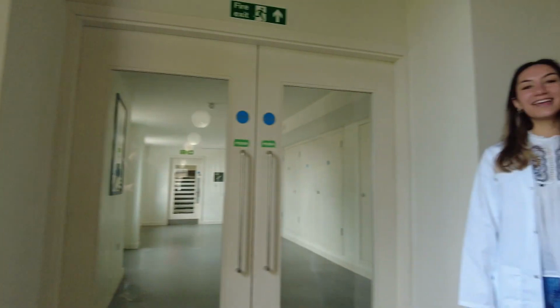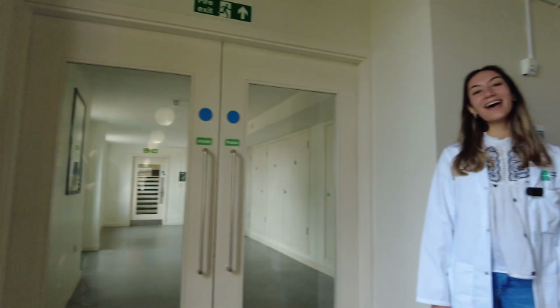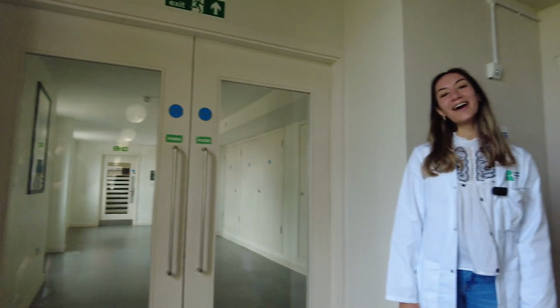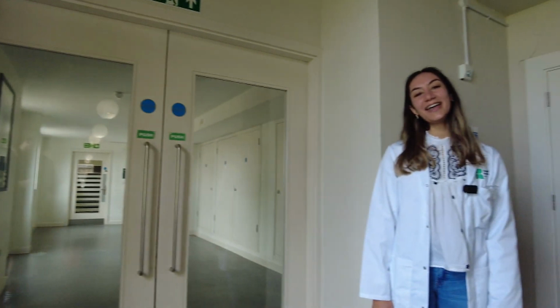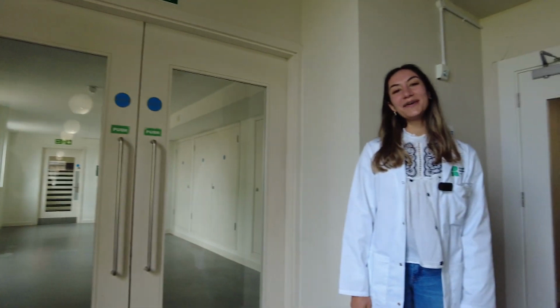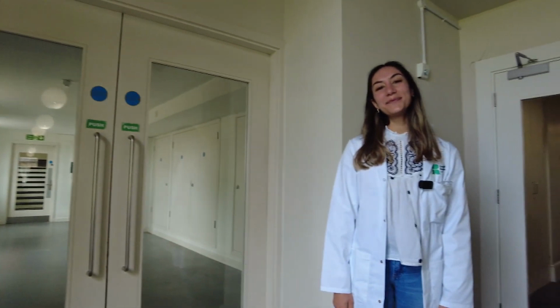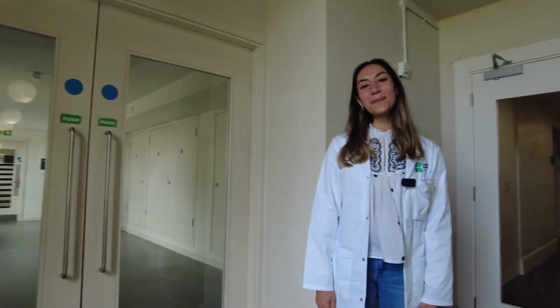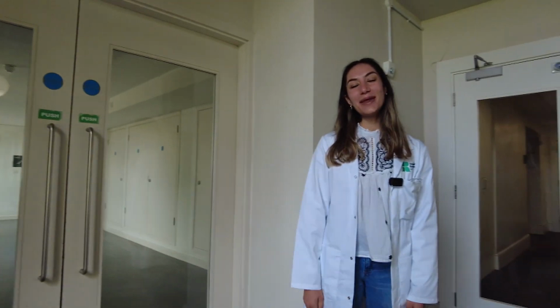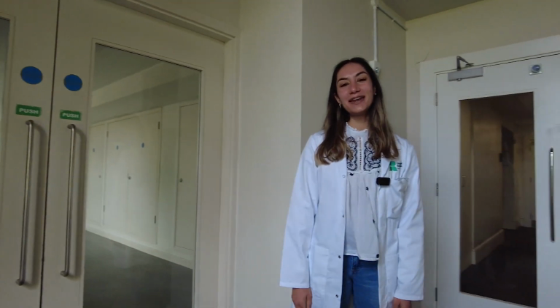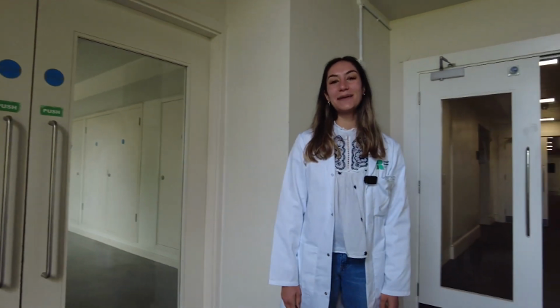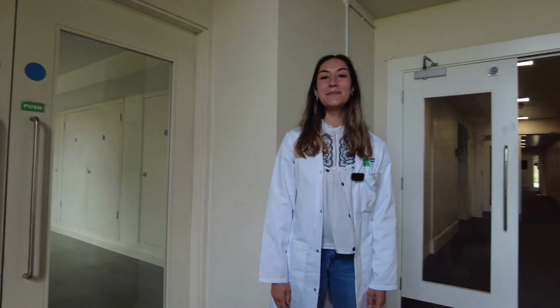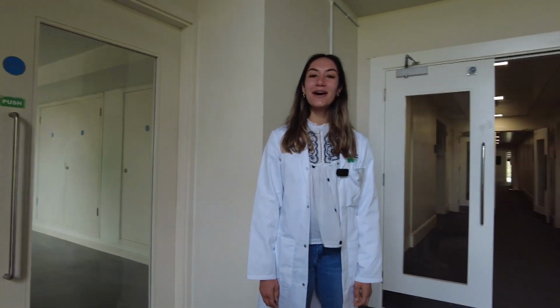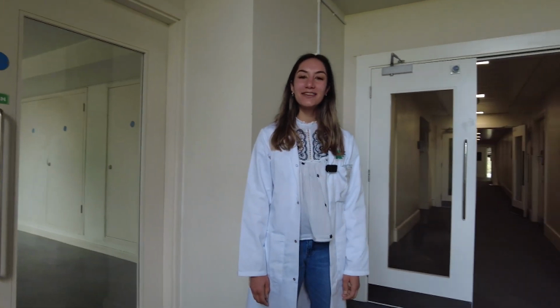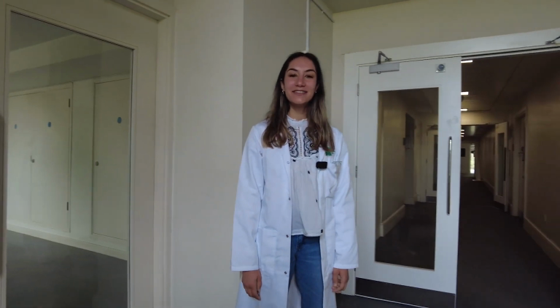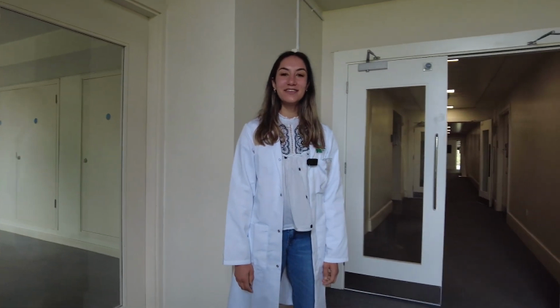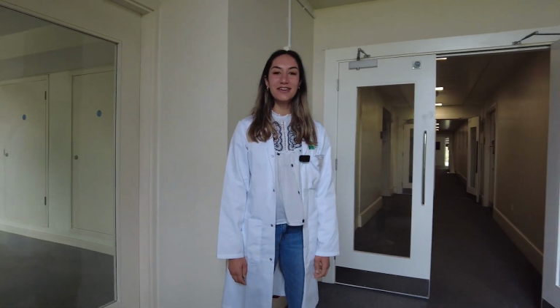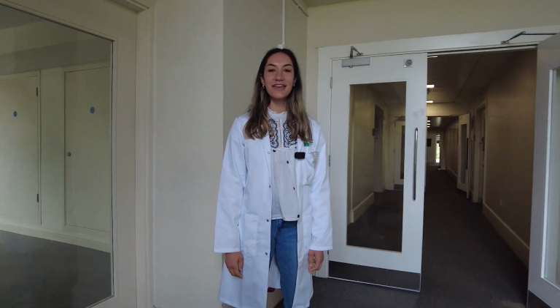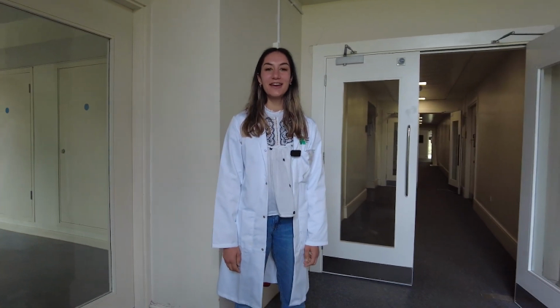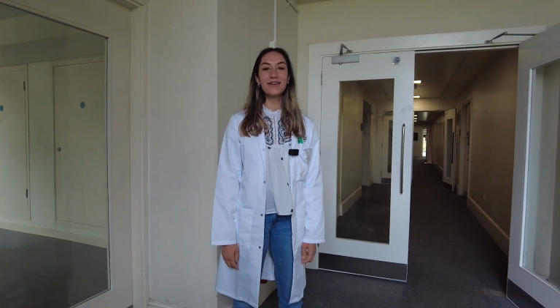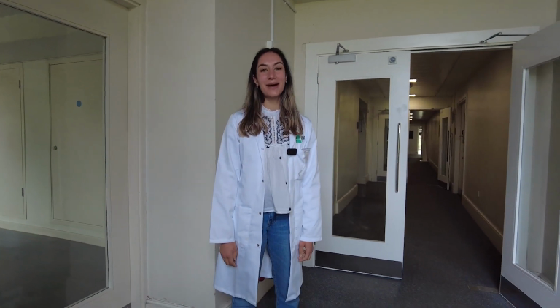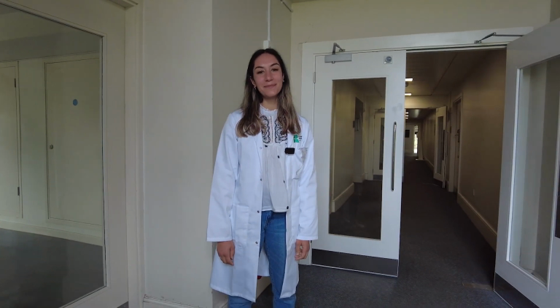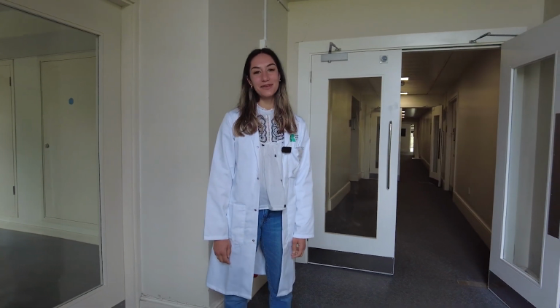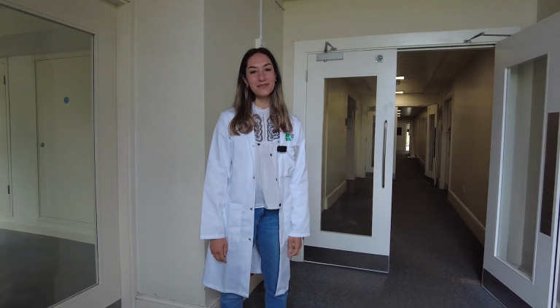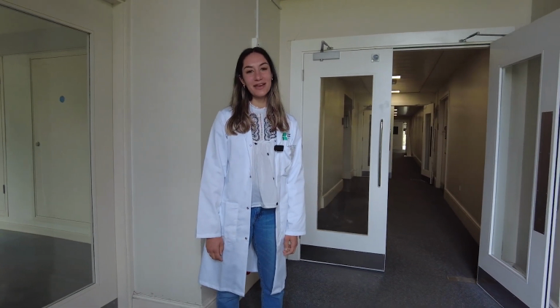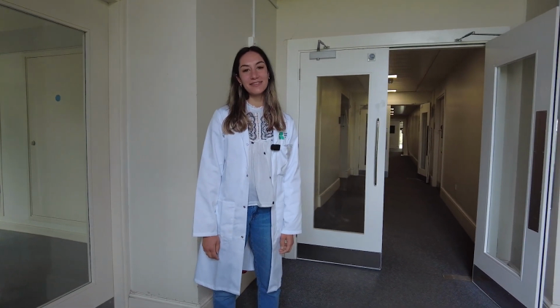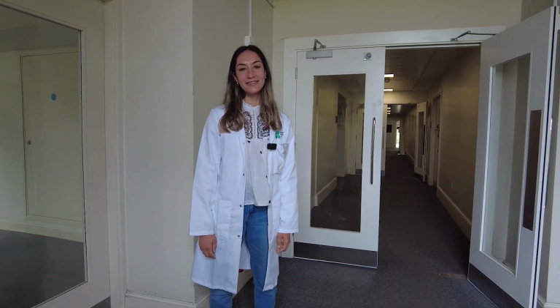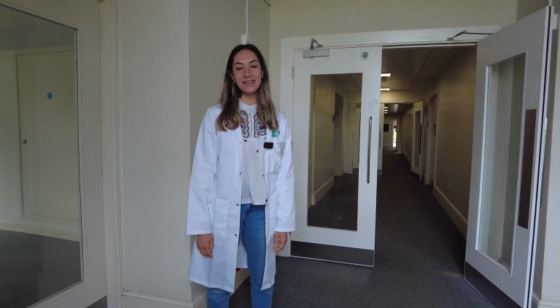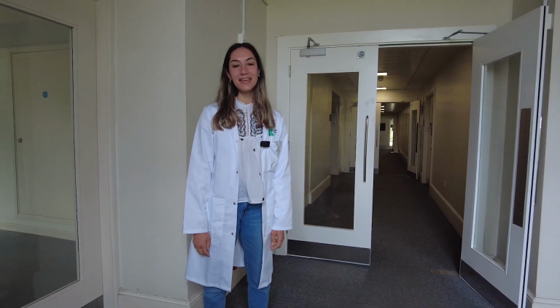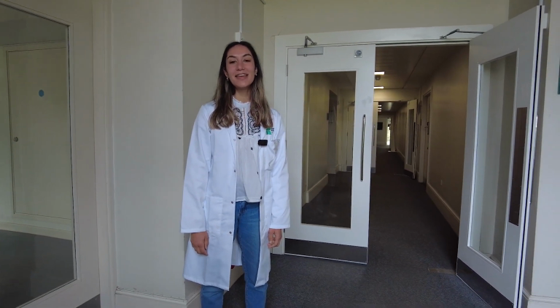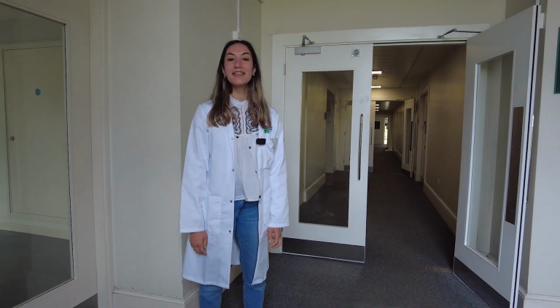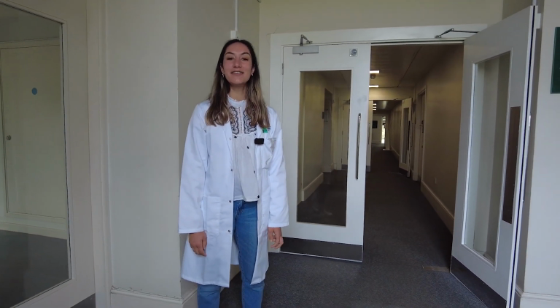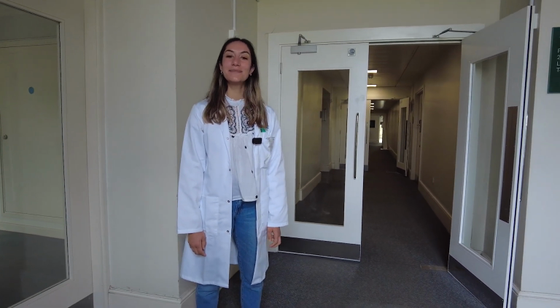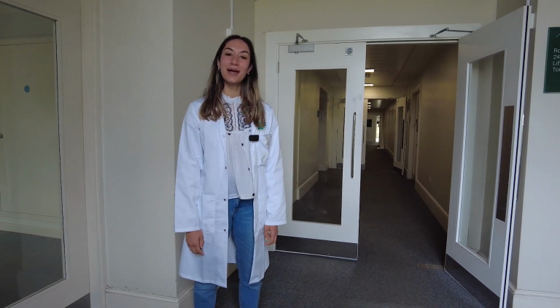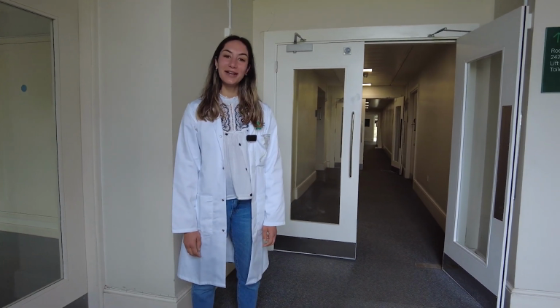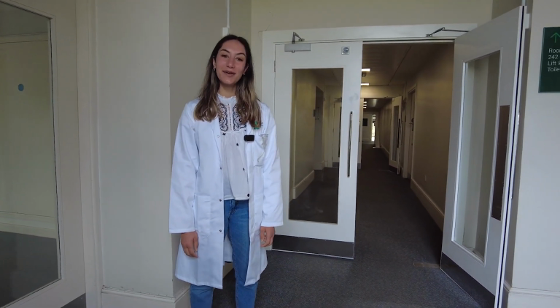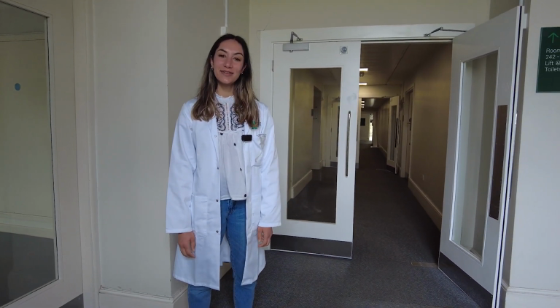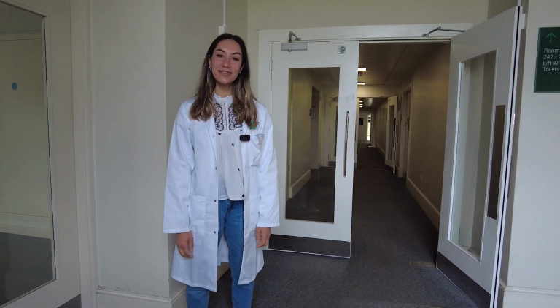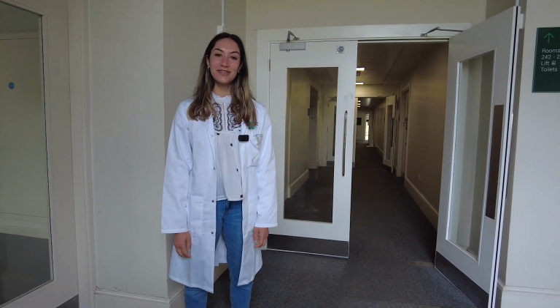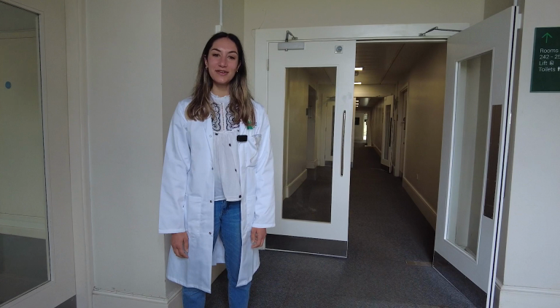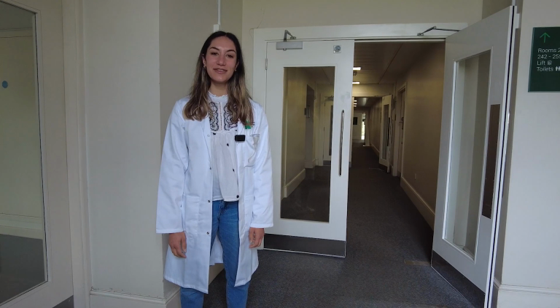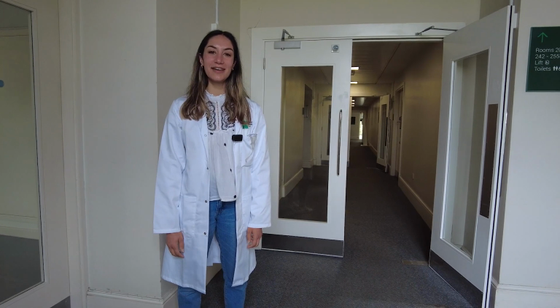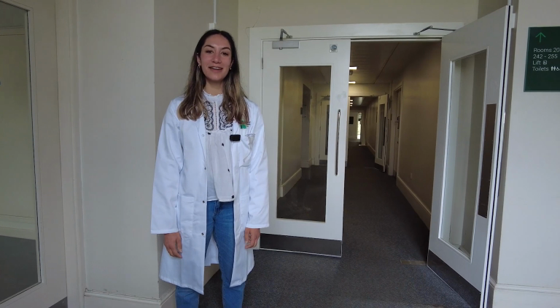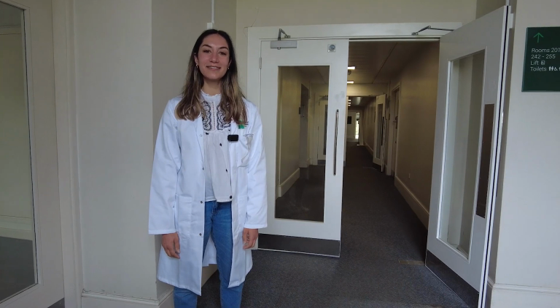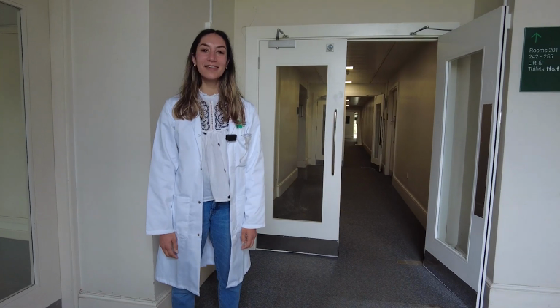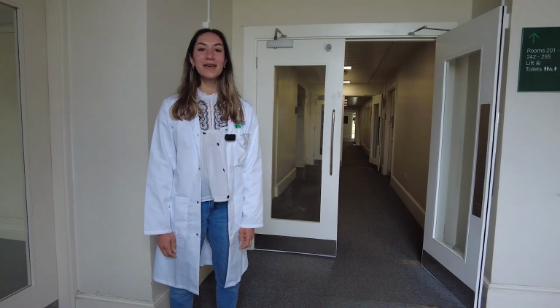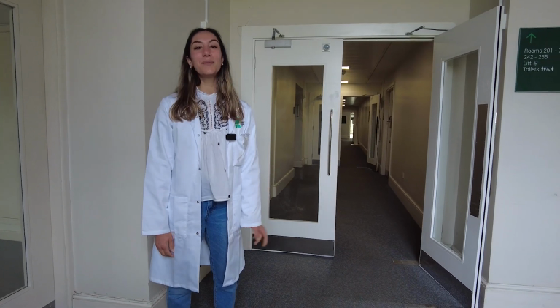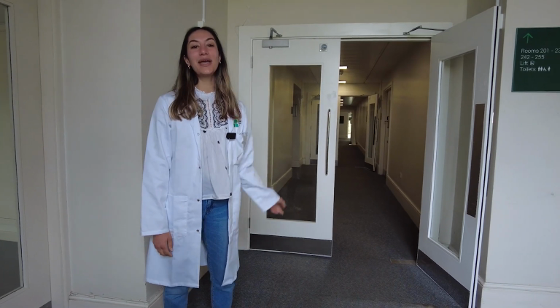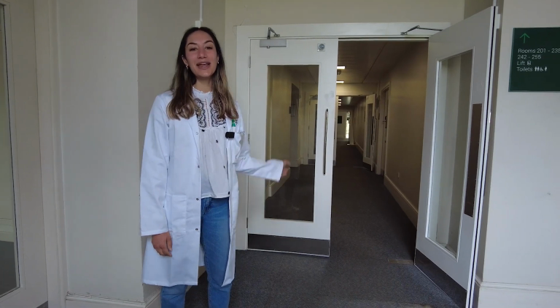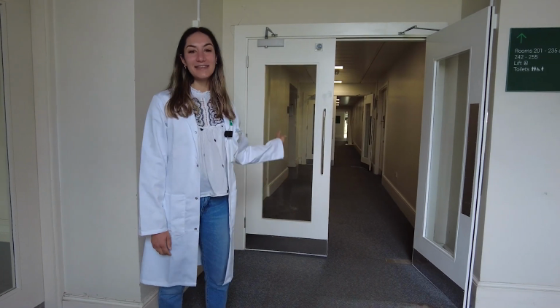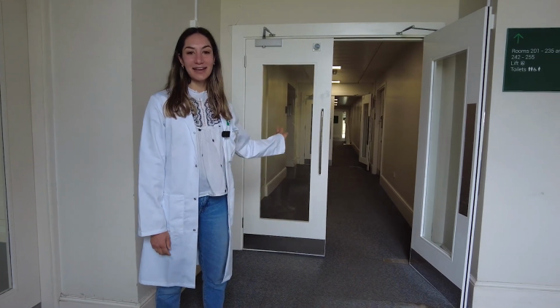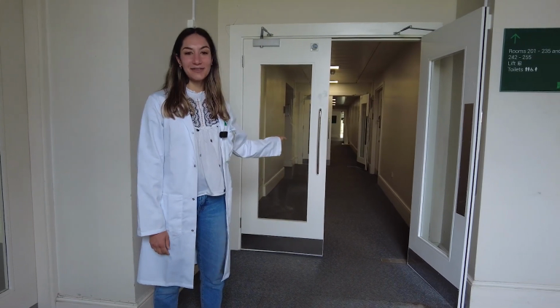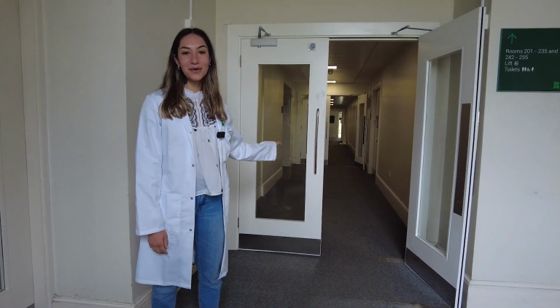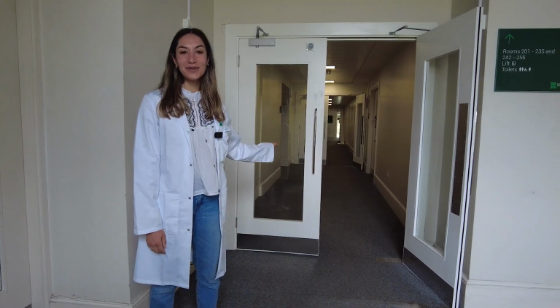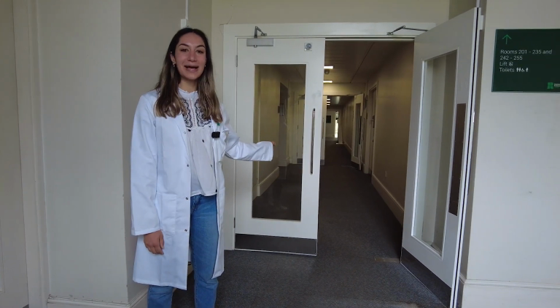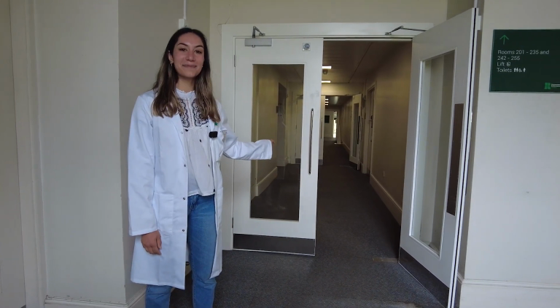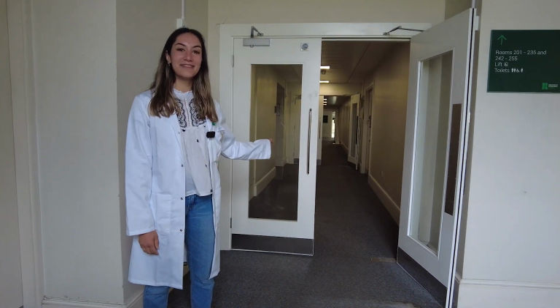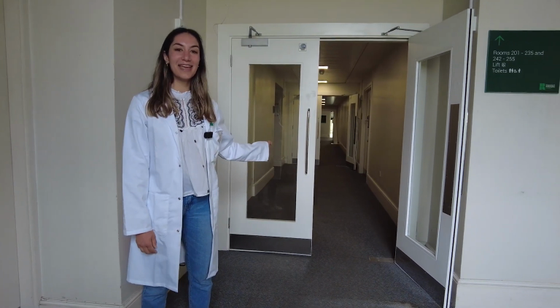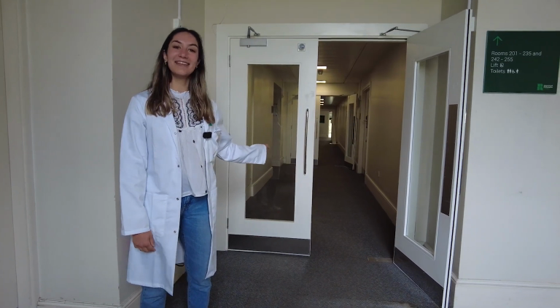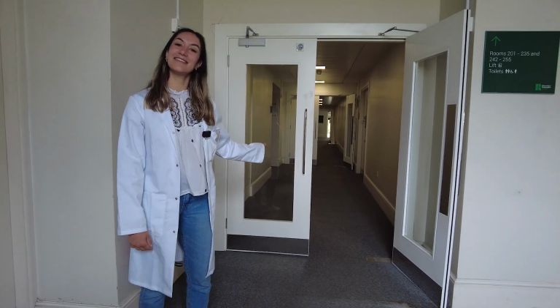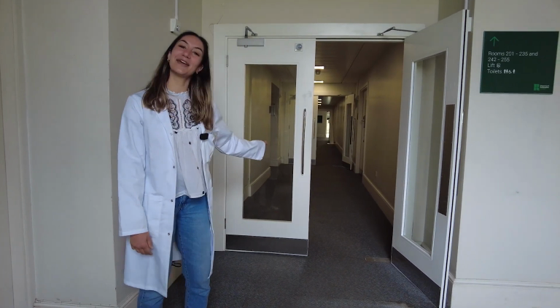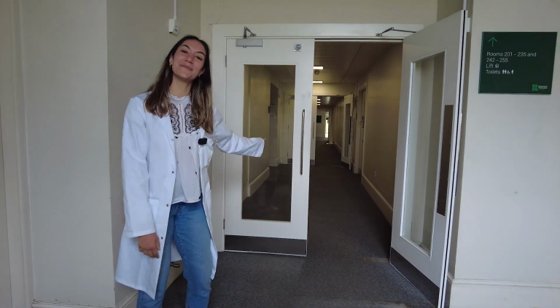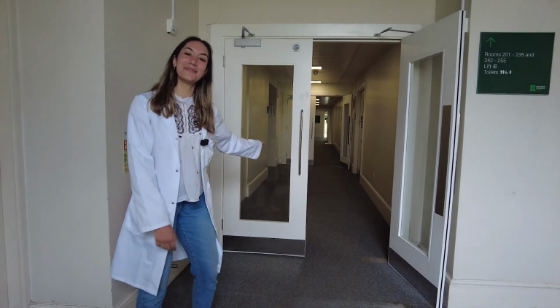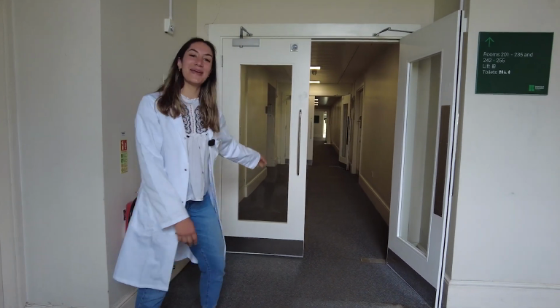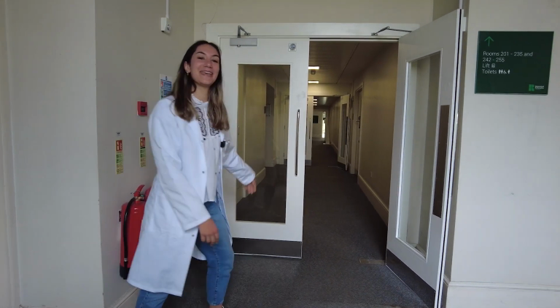Hi, I'm Robin and I'm a master student here at Roehampton University doing Applied Cognitive Neuroscience. We're going to take a tour of the lab today, so come with me.